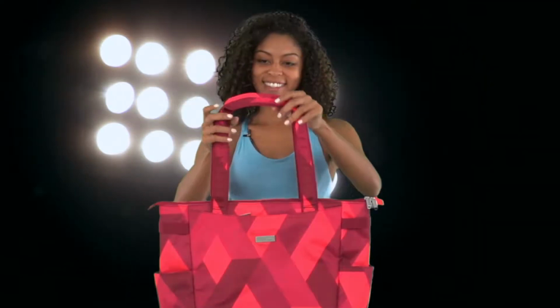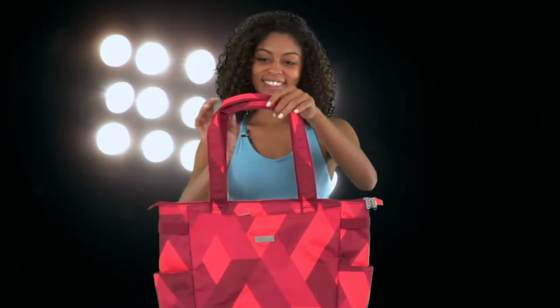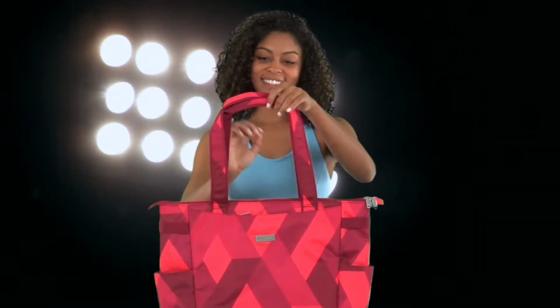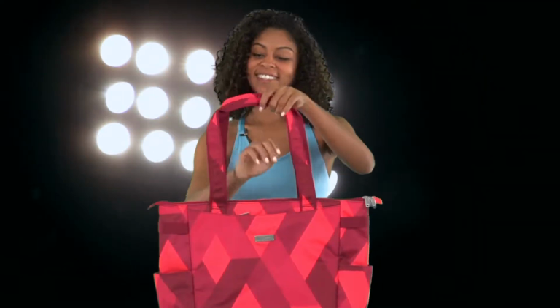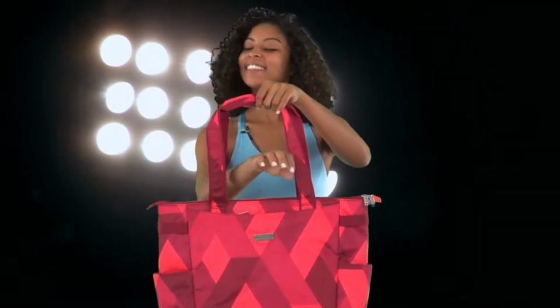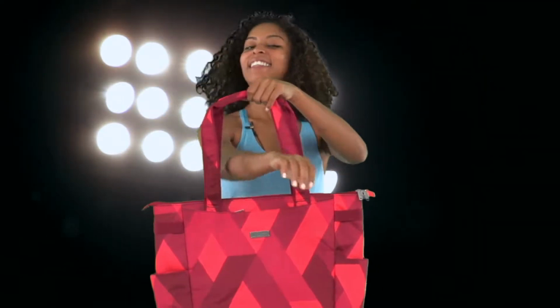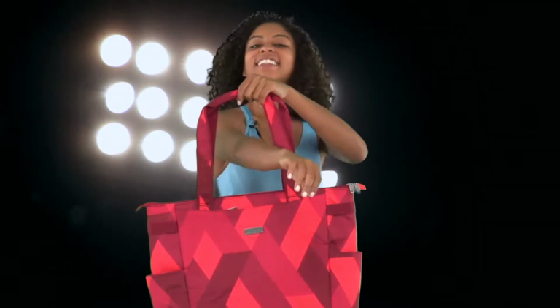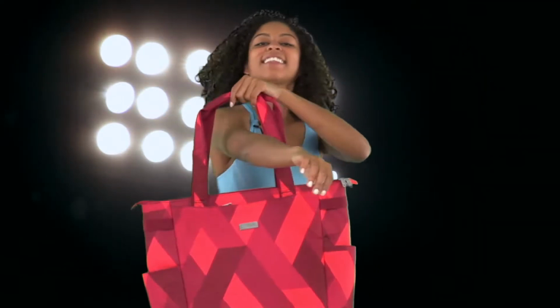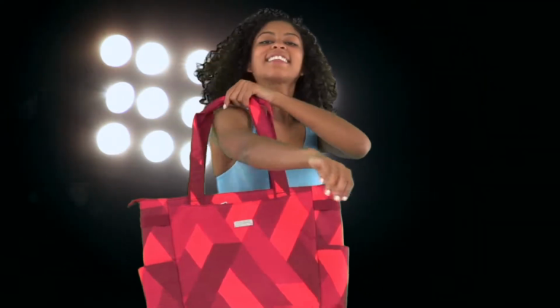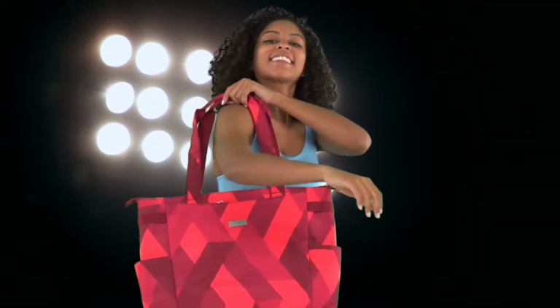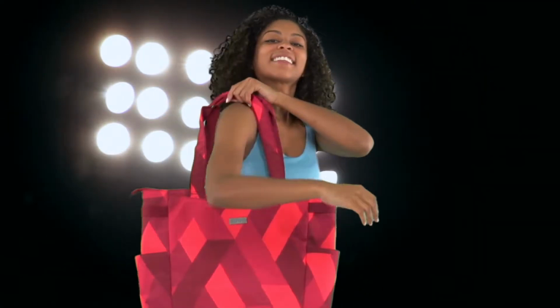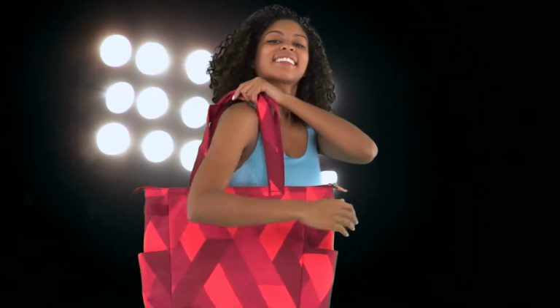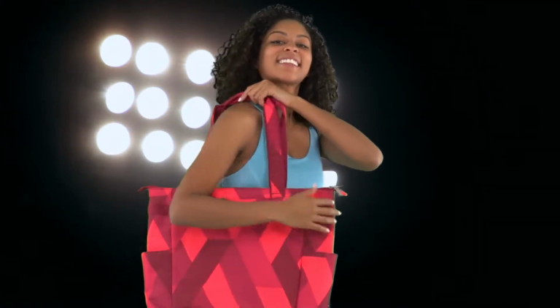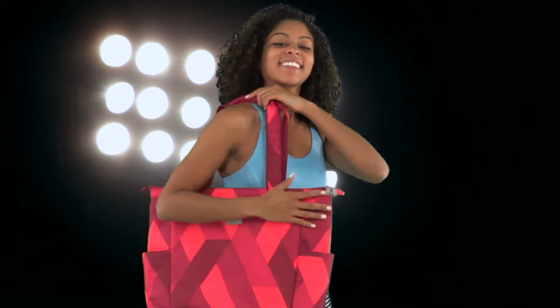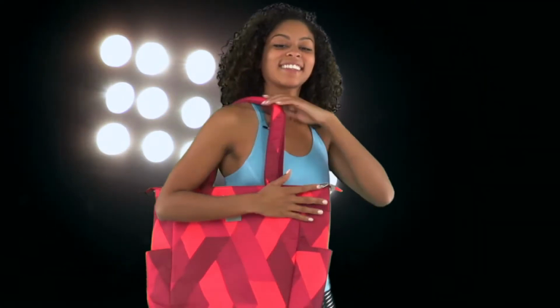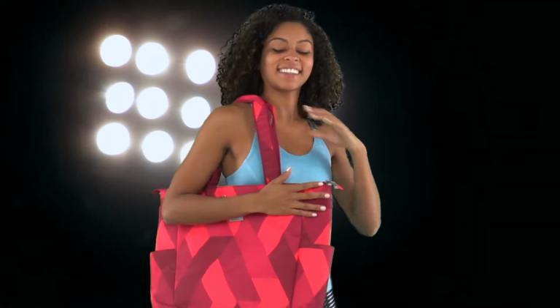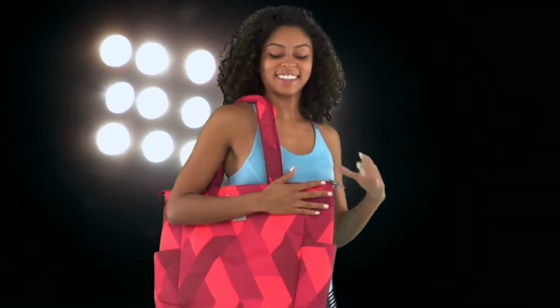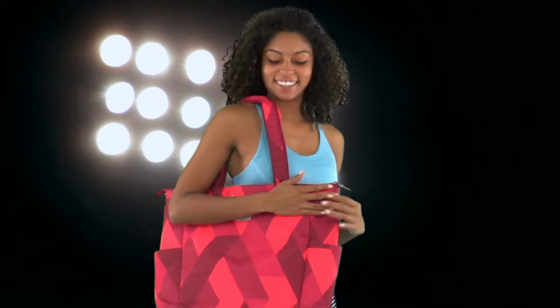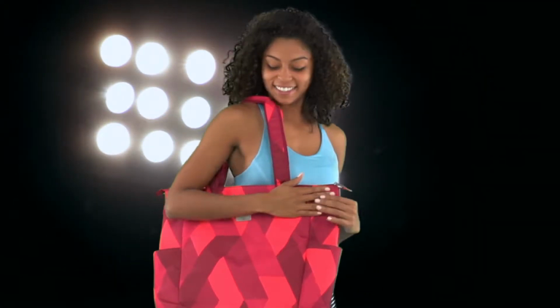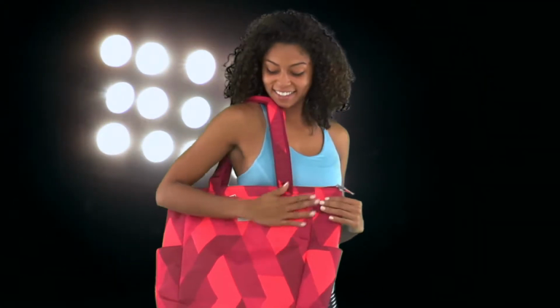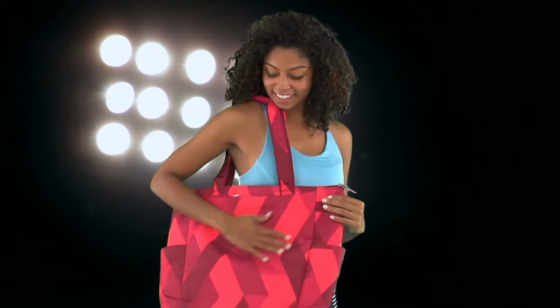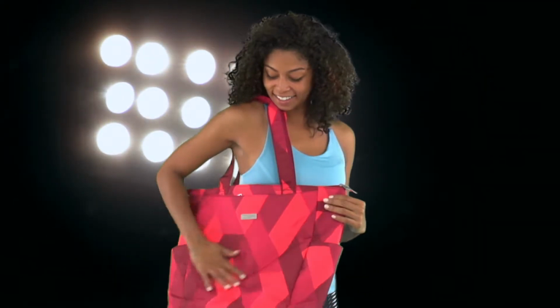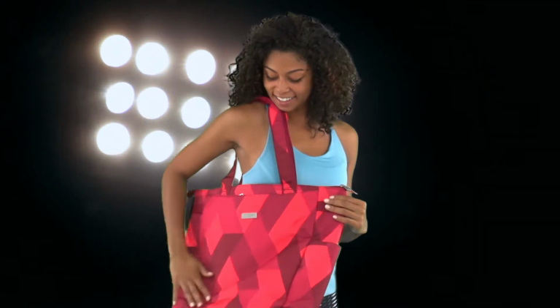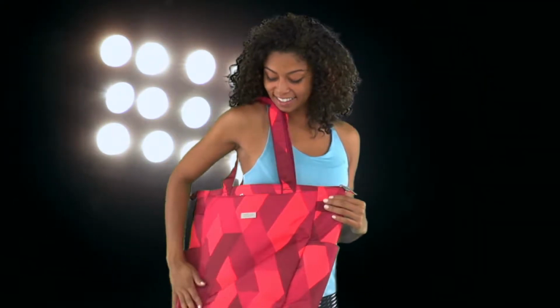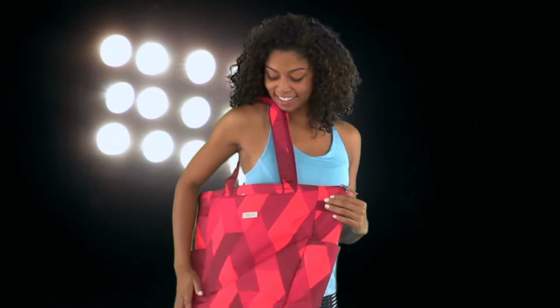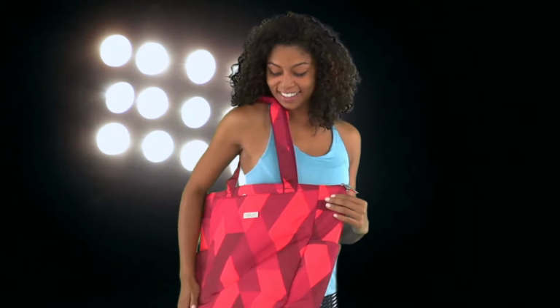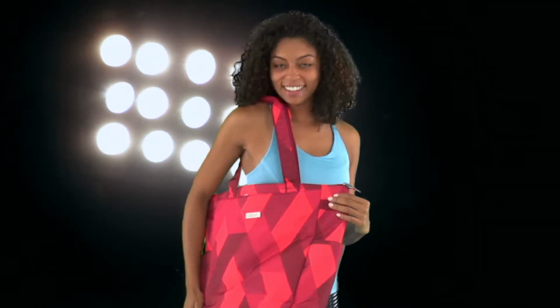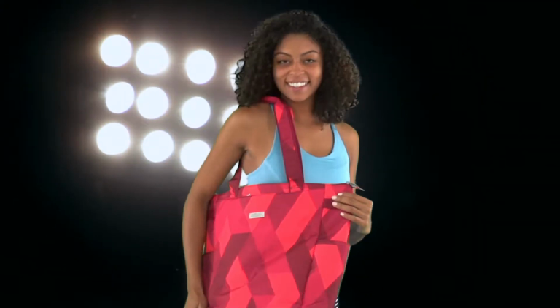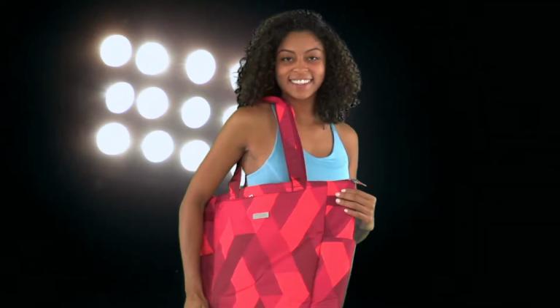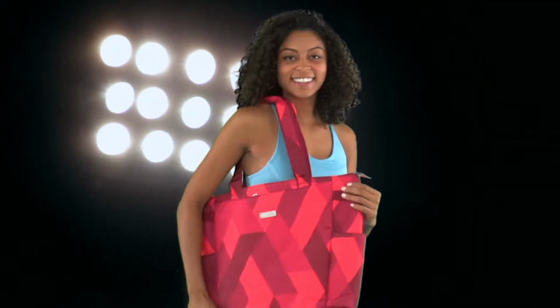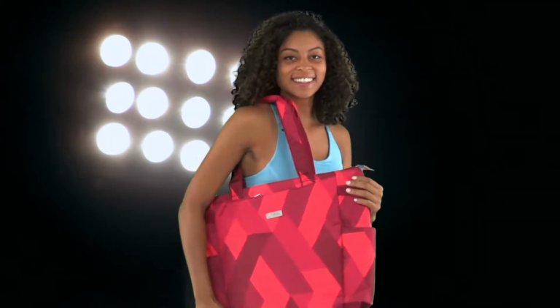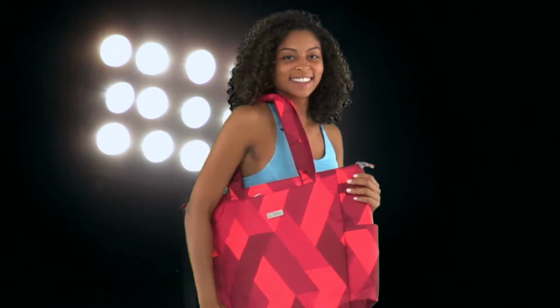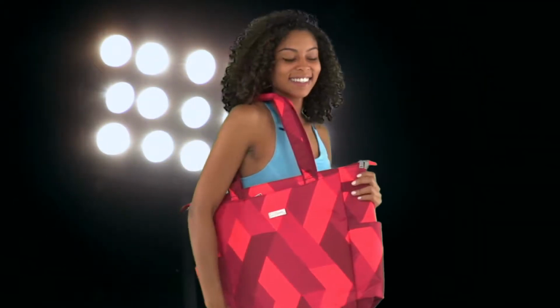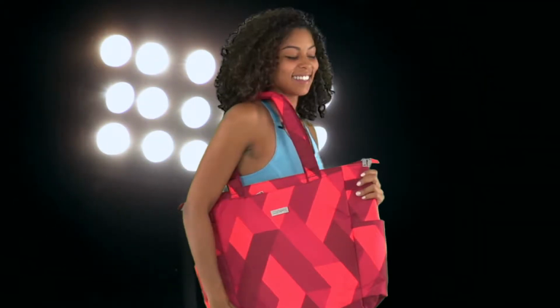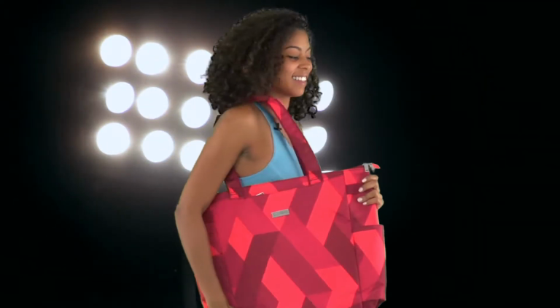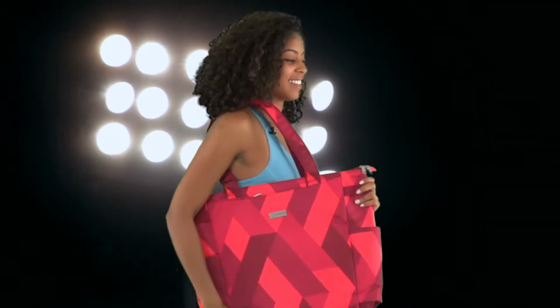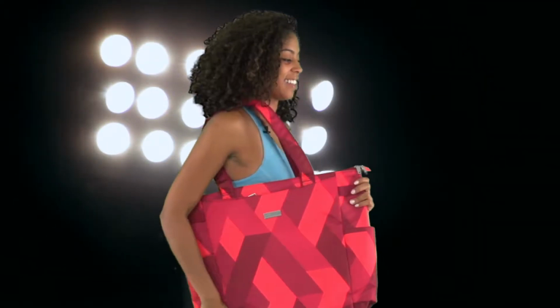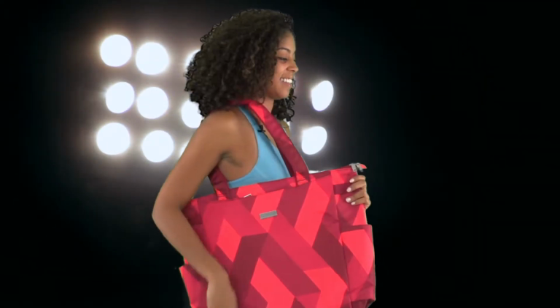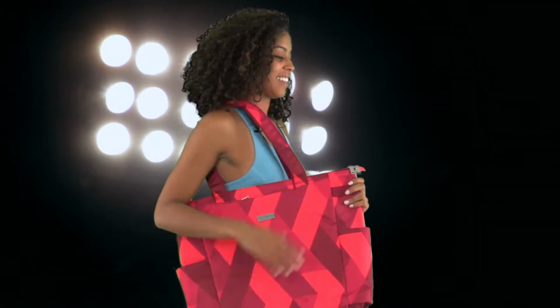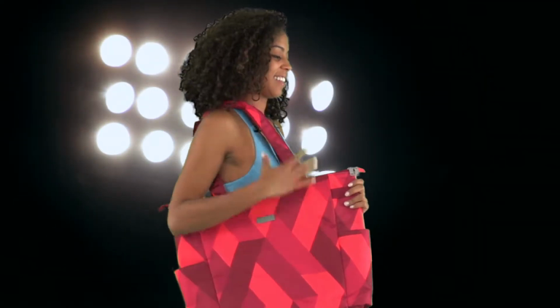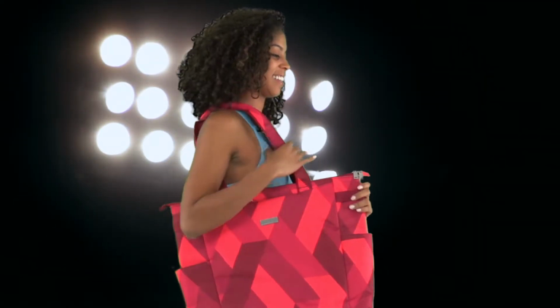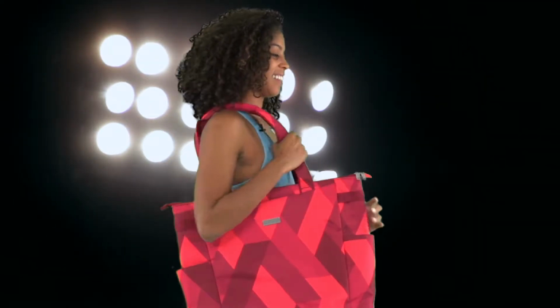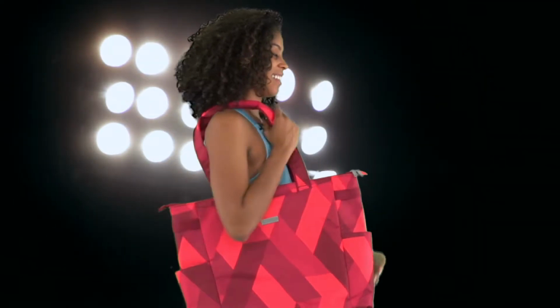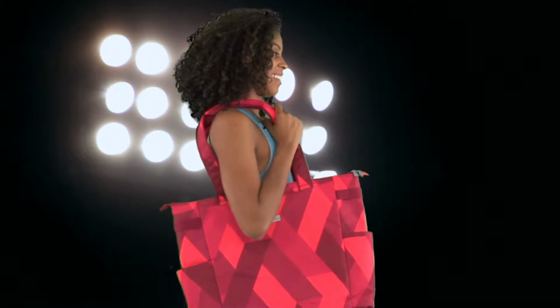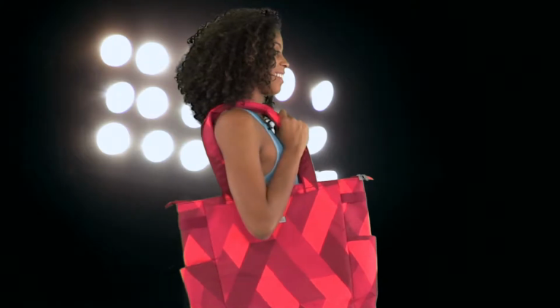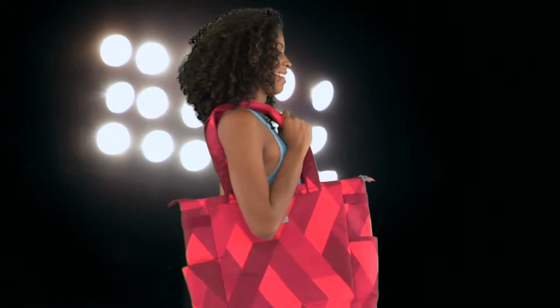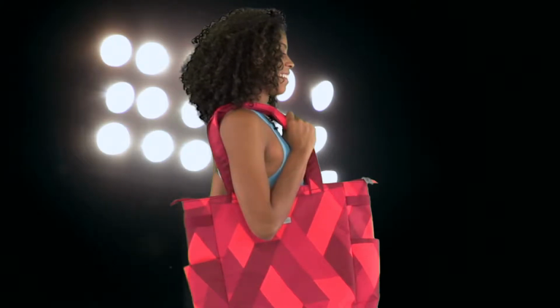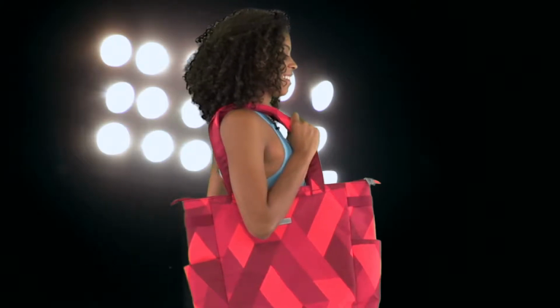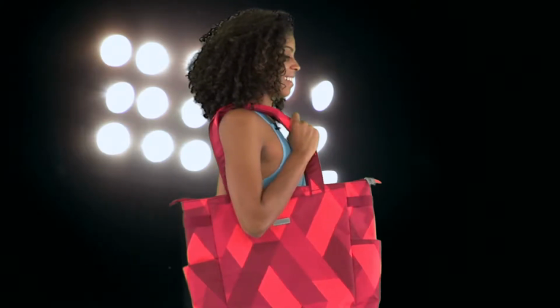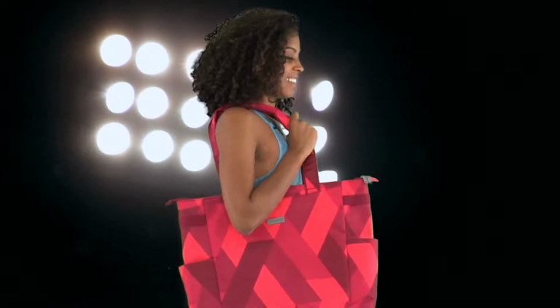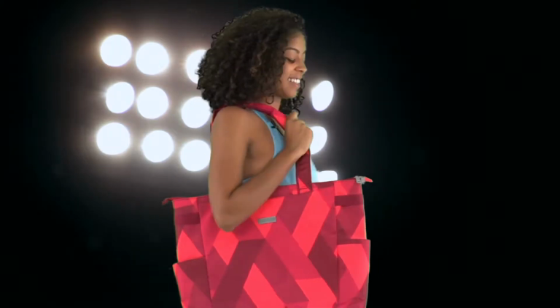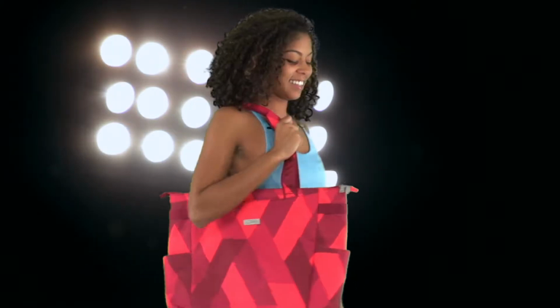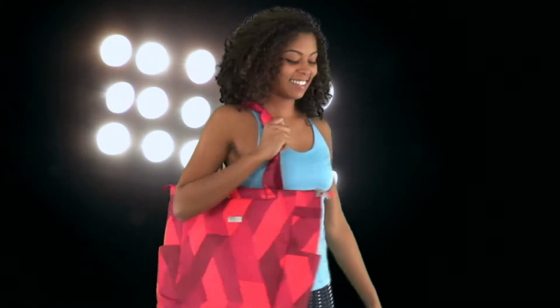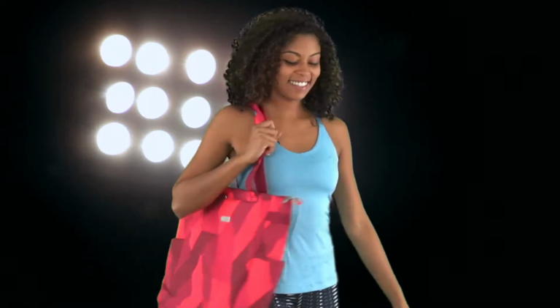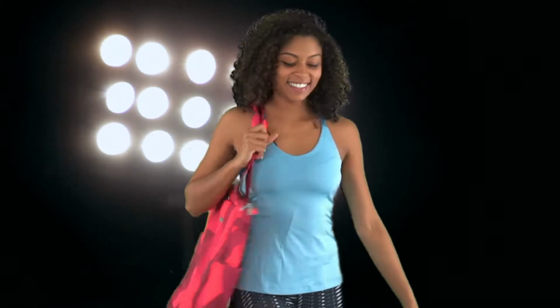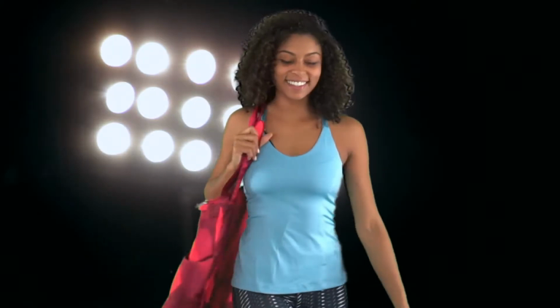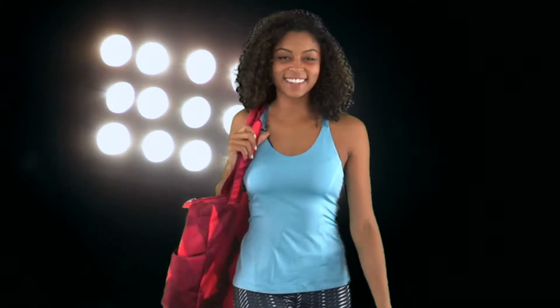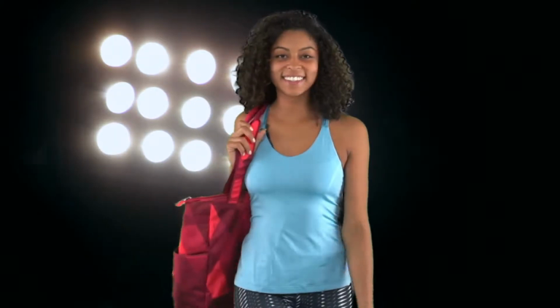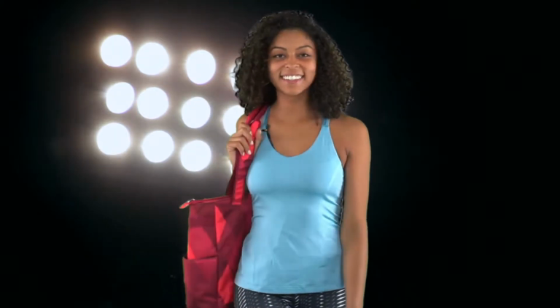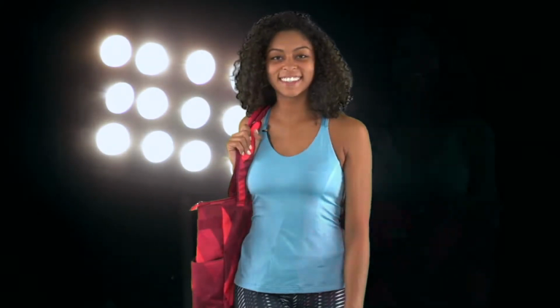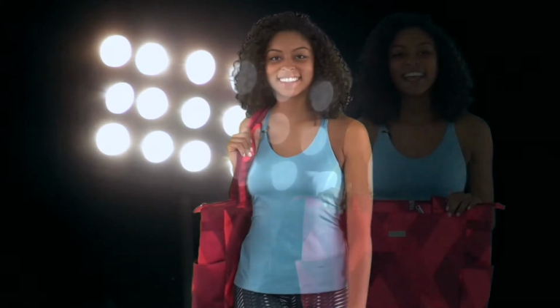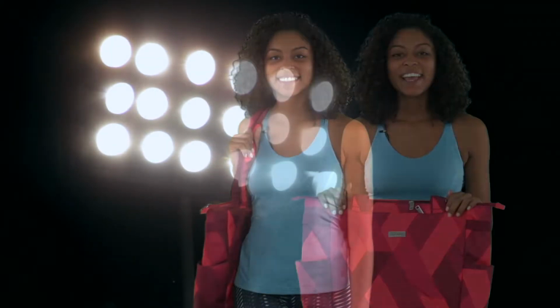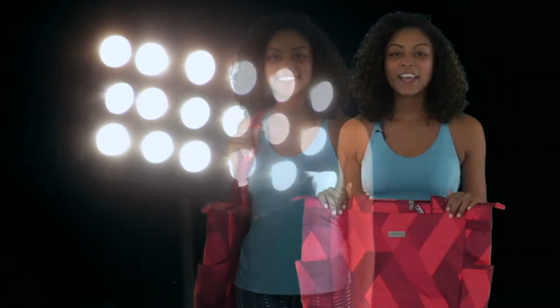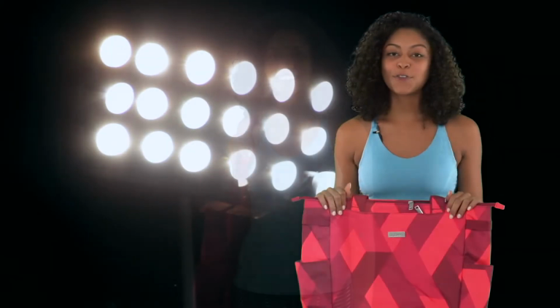And you know how it goes ladies — you can keep your gear right by your side by putting the two medium length straps over your shoulder.